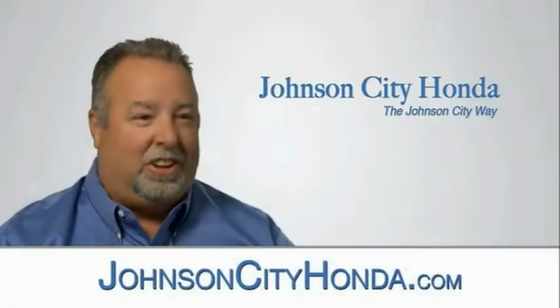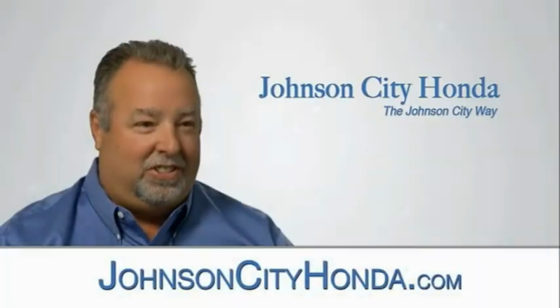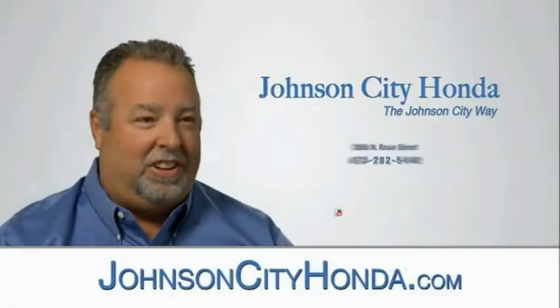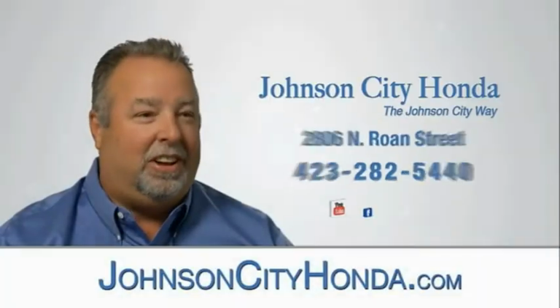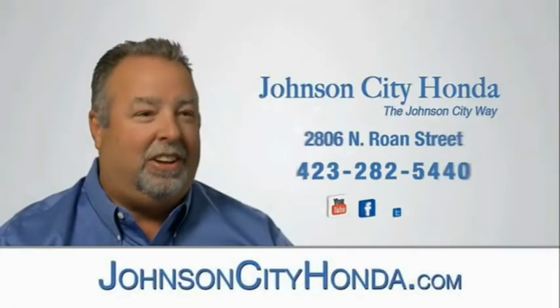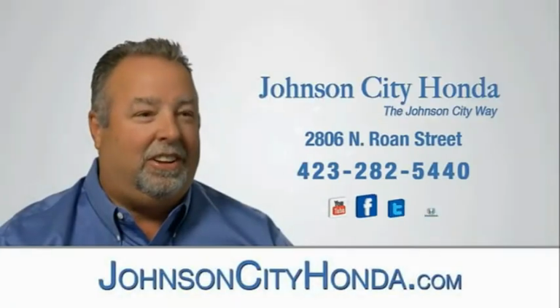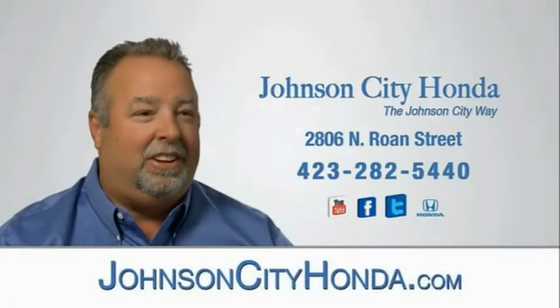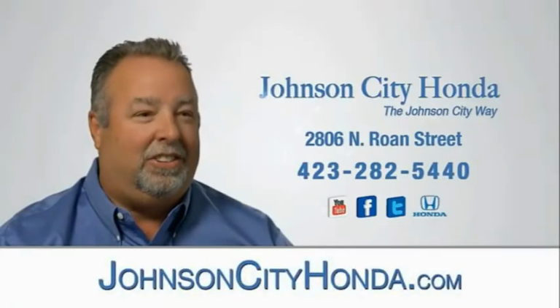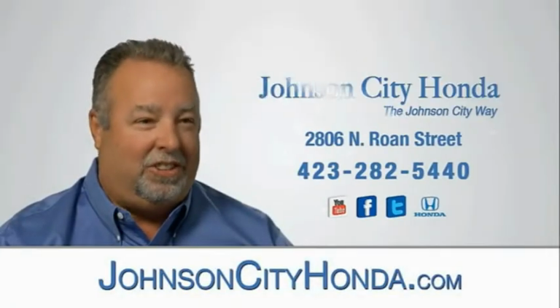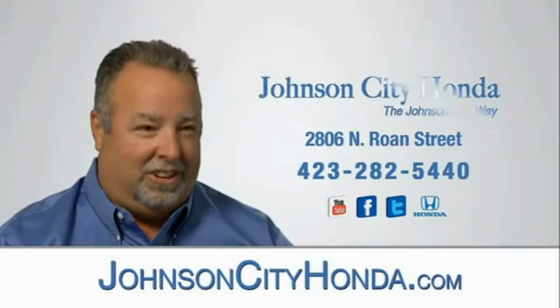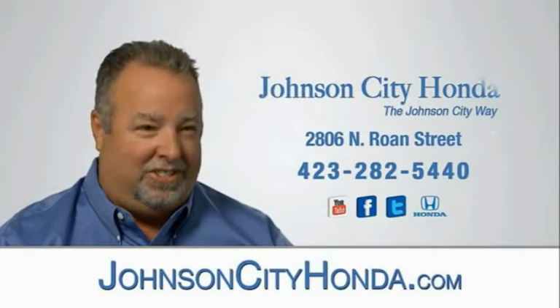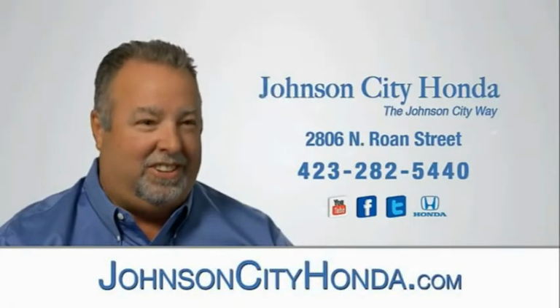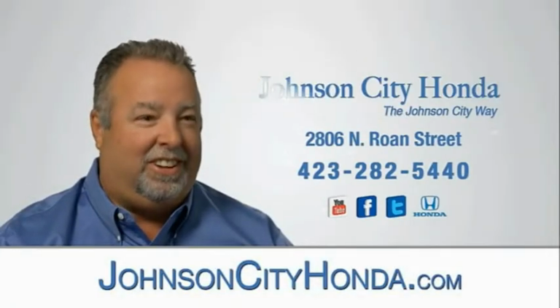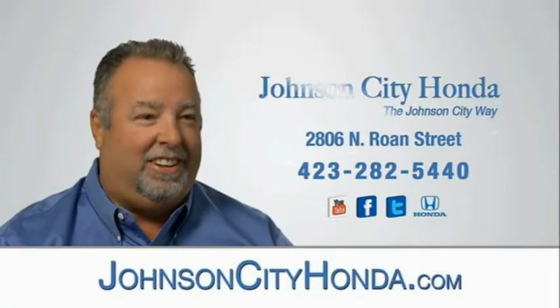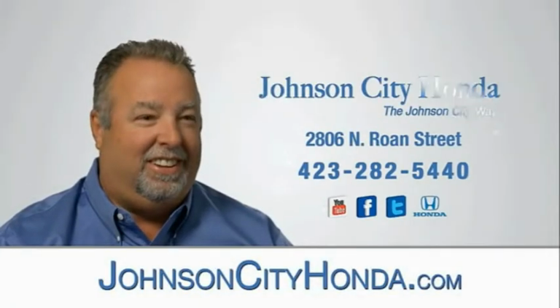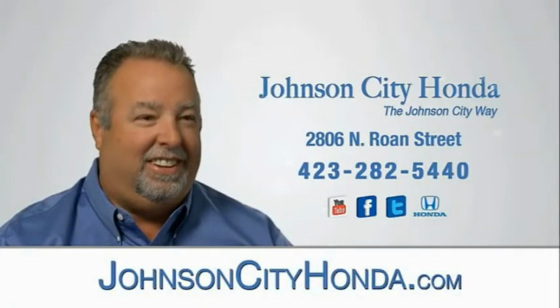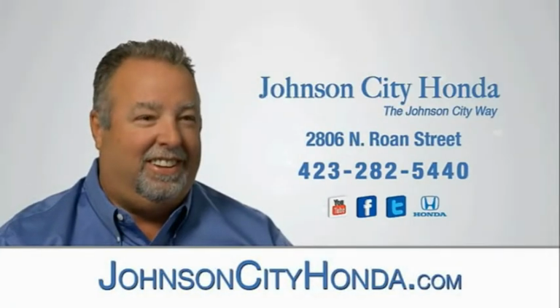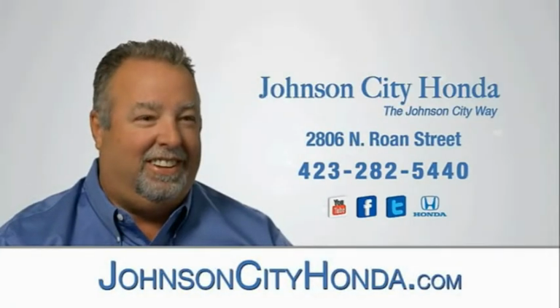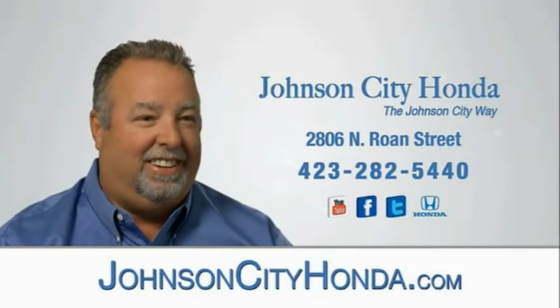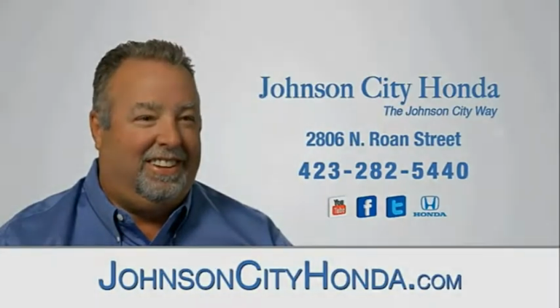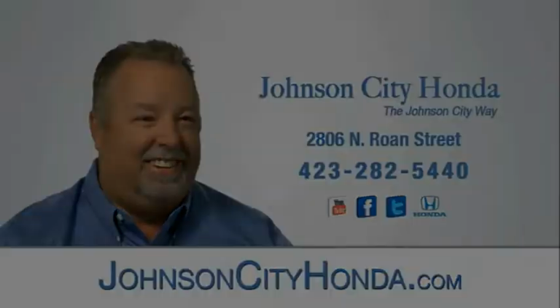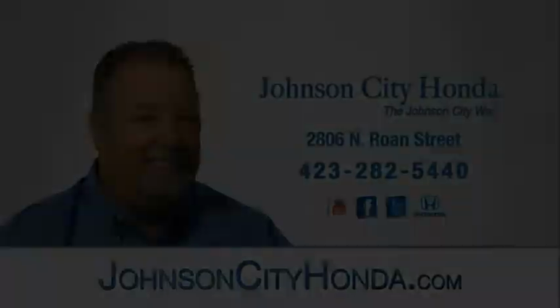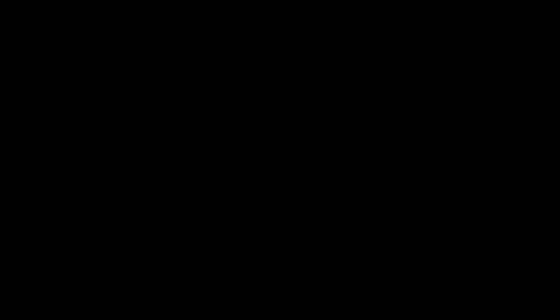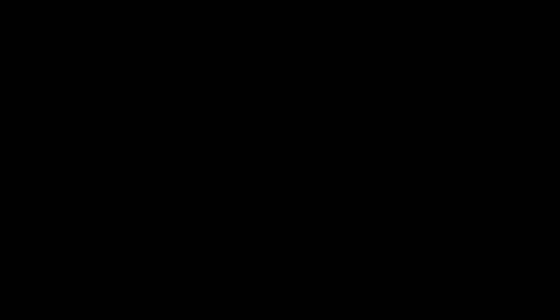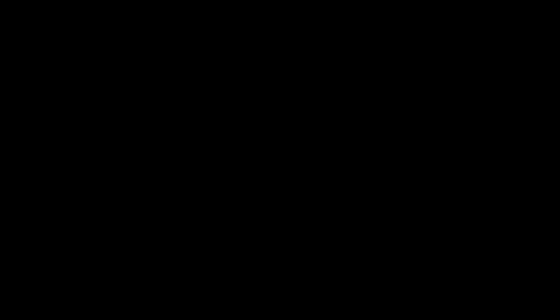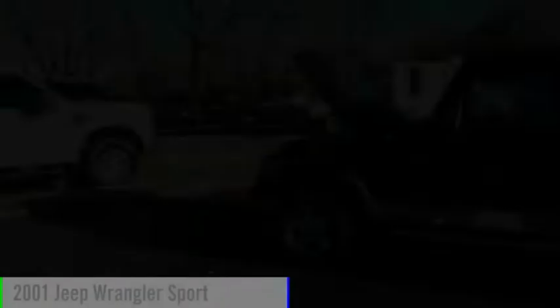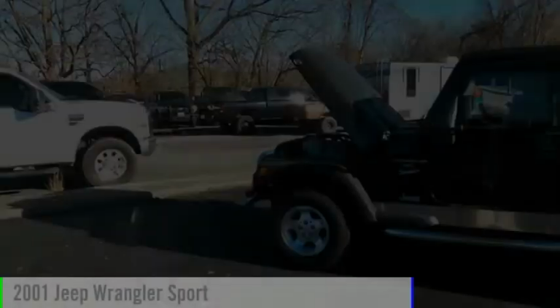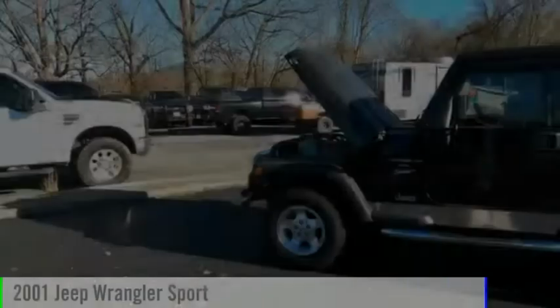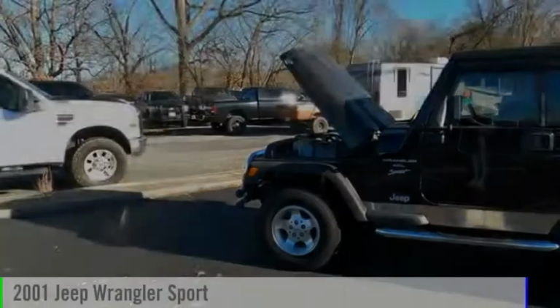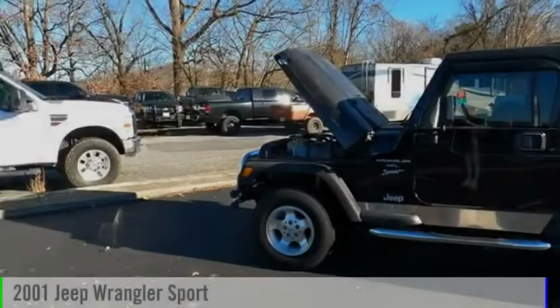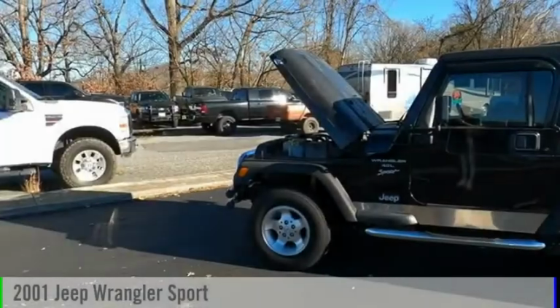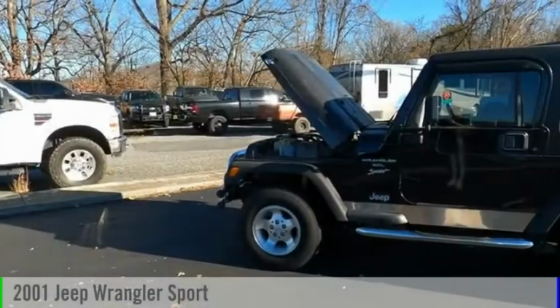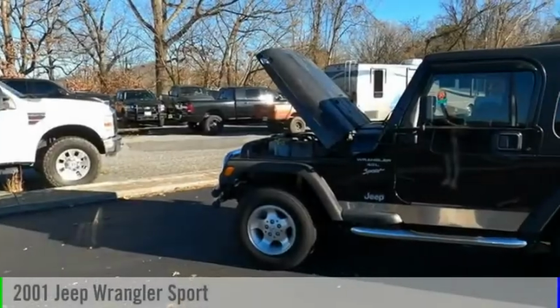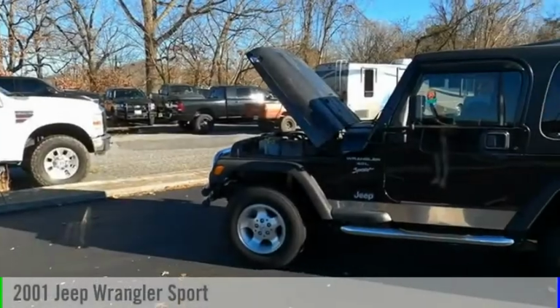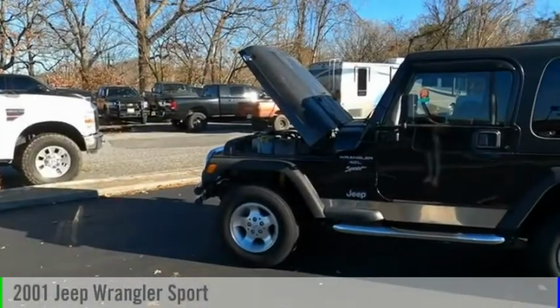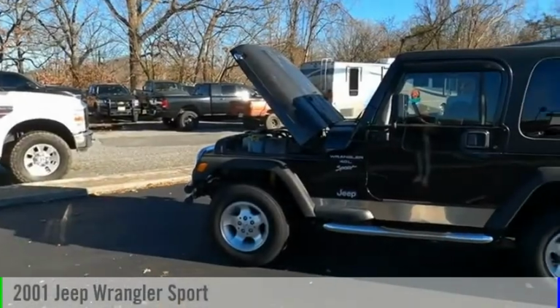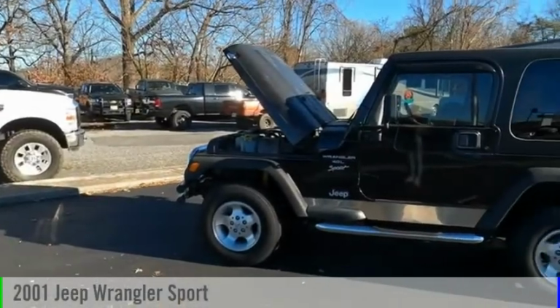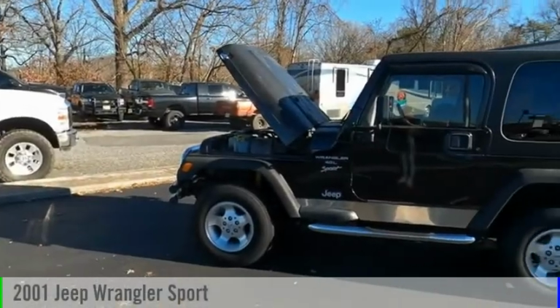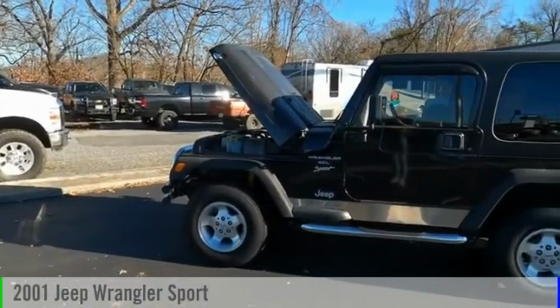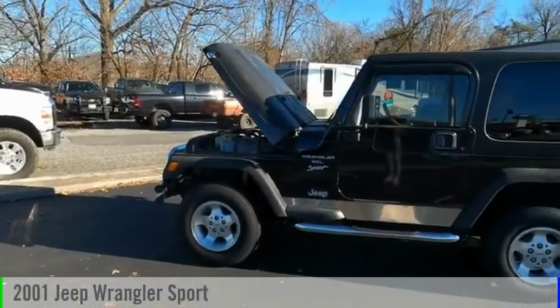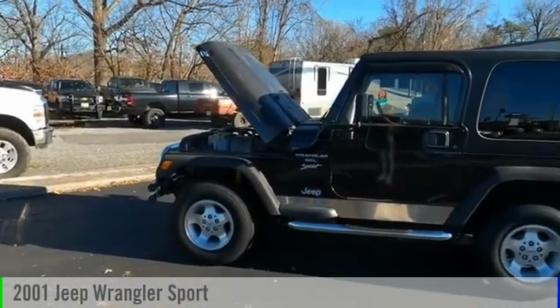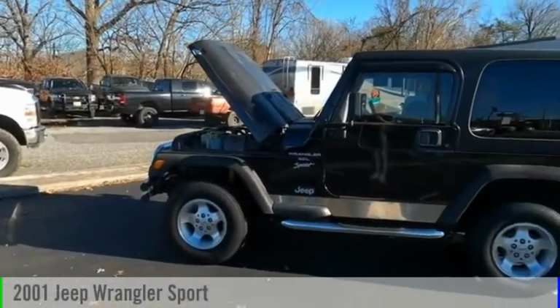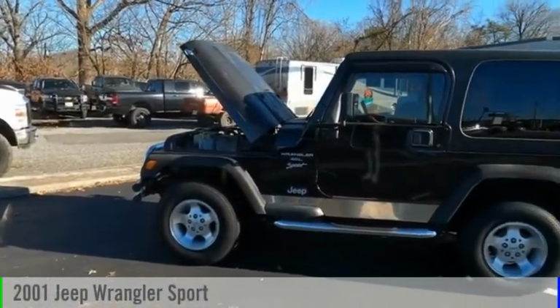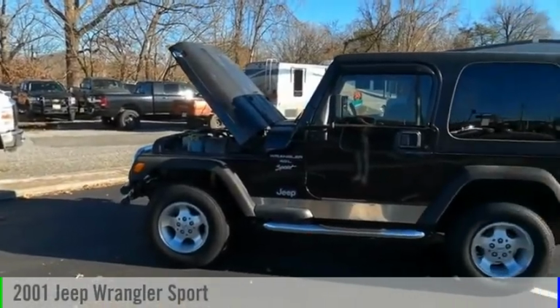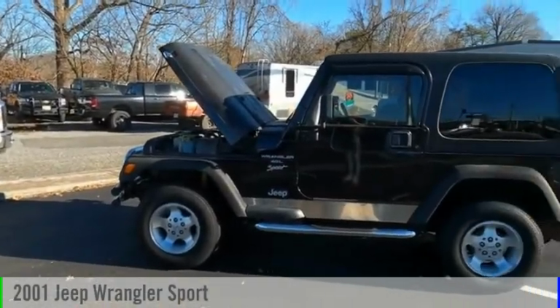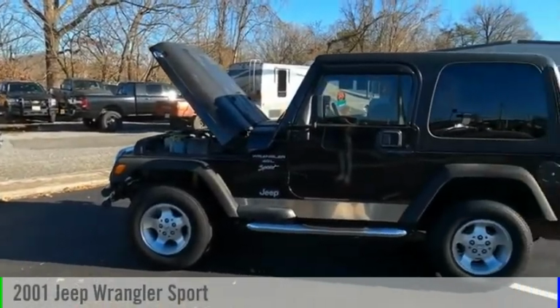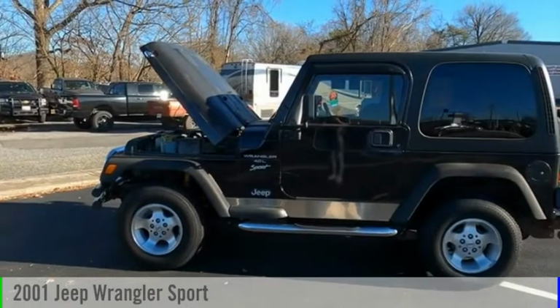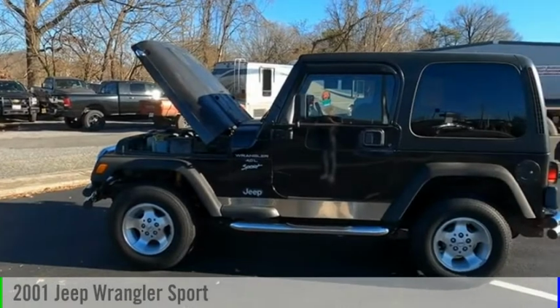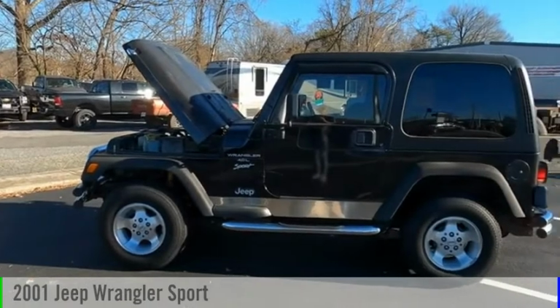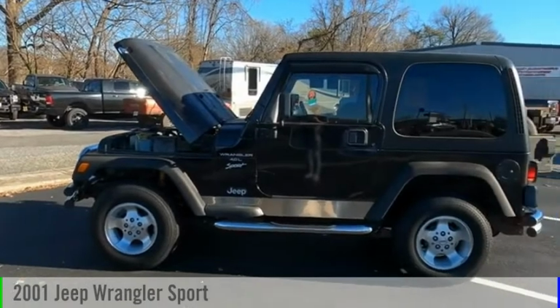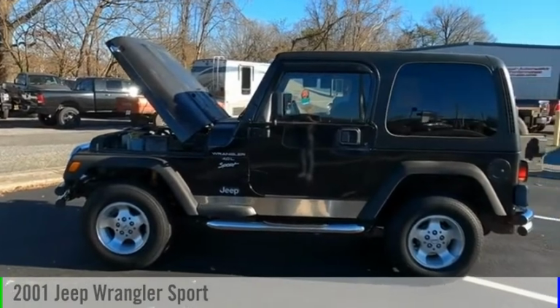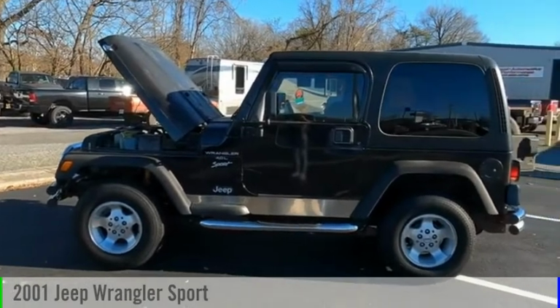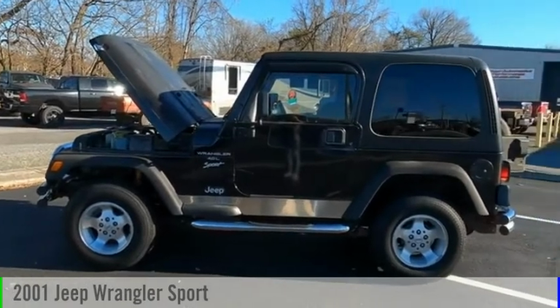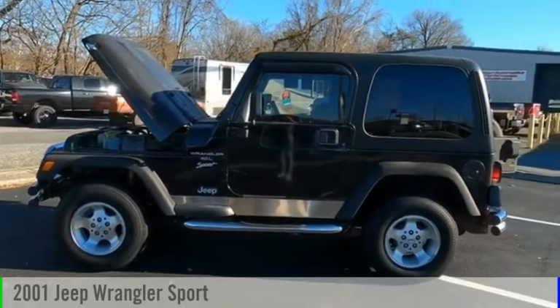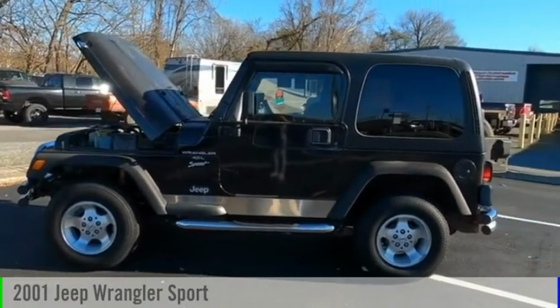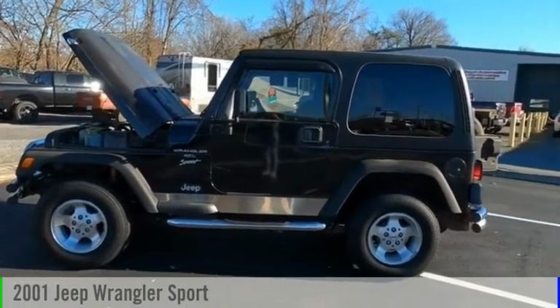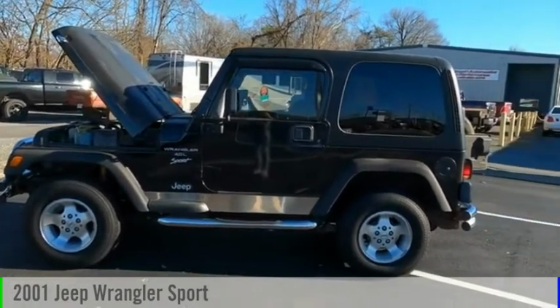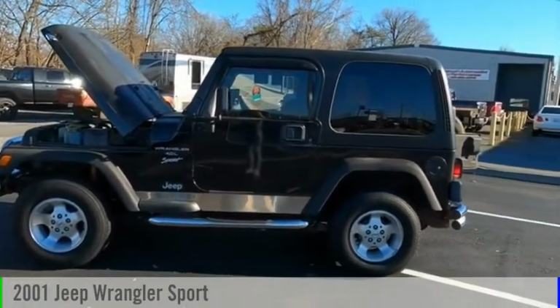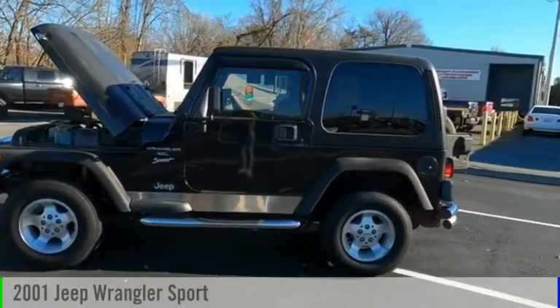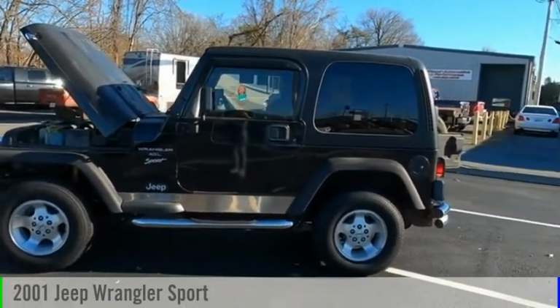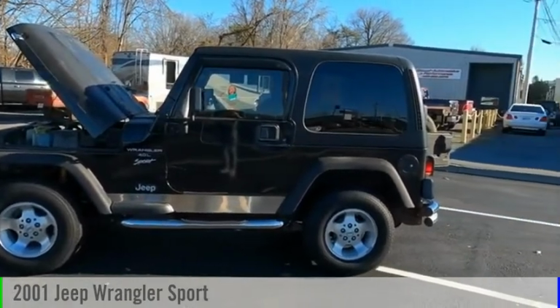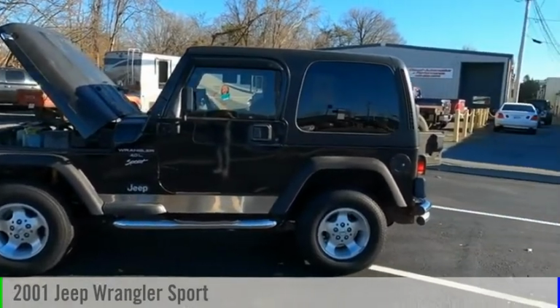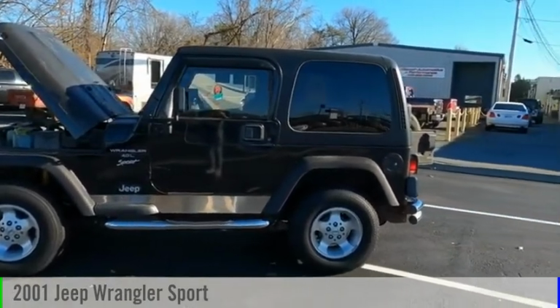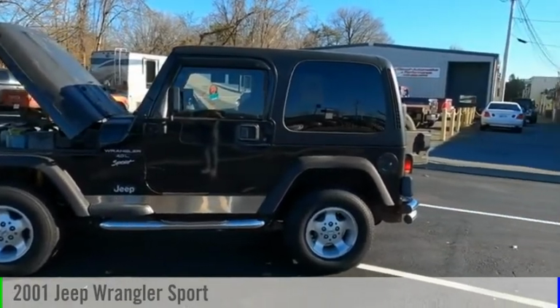Johnson City Honda, Johnson City. Stop by and take a look at the 2001 Wrangler.